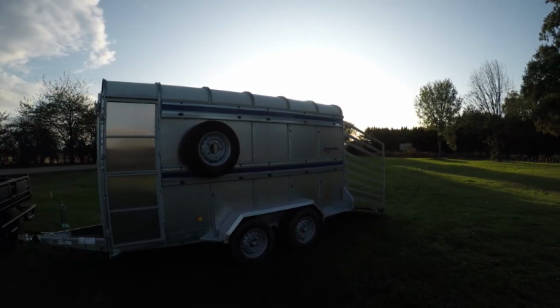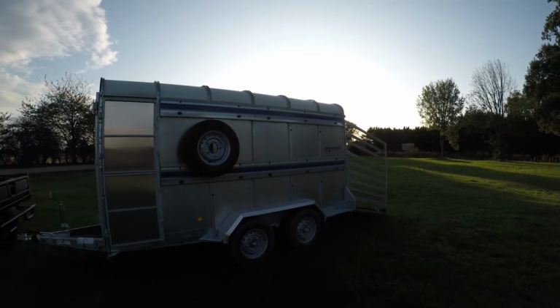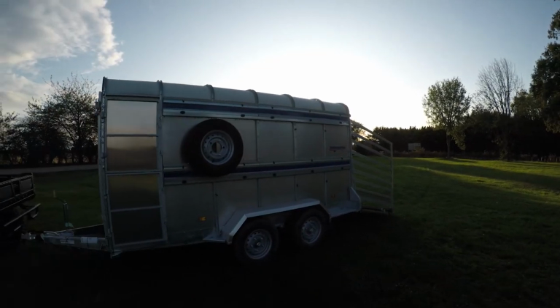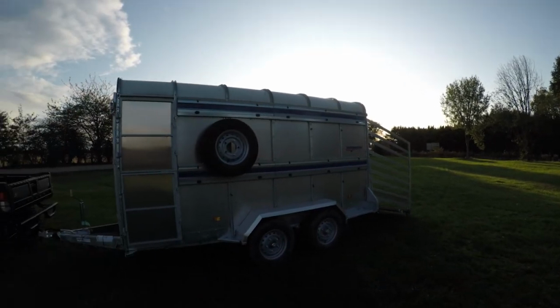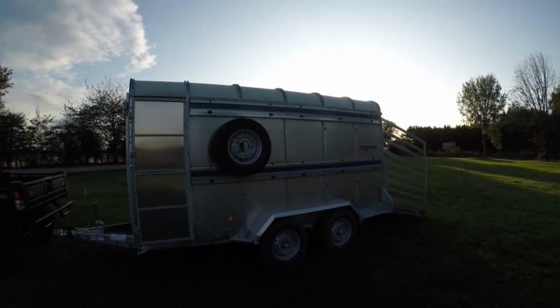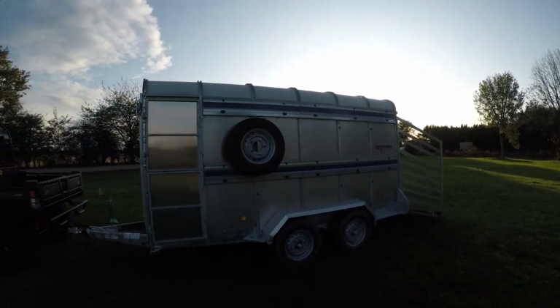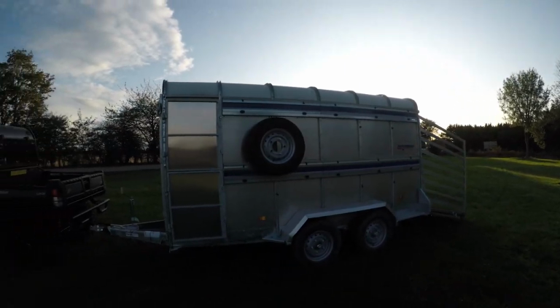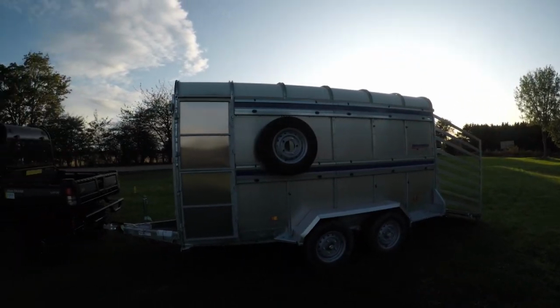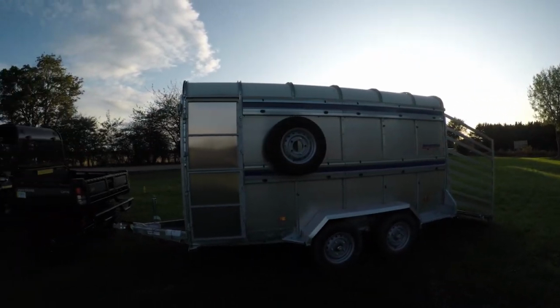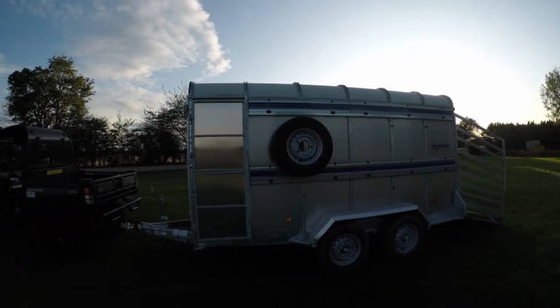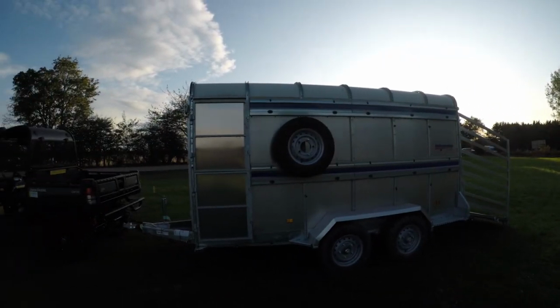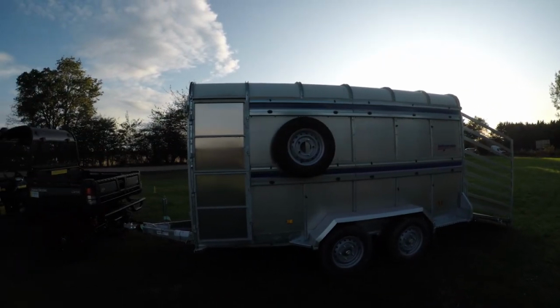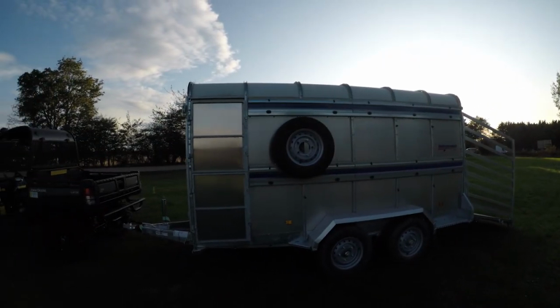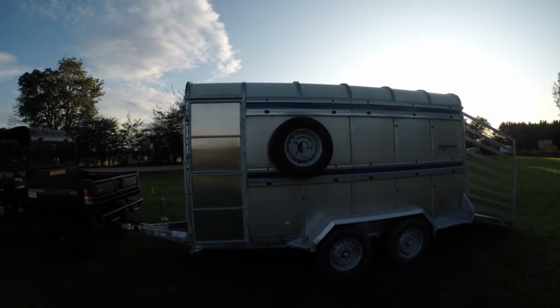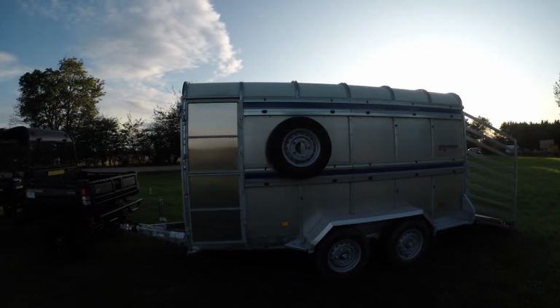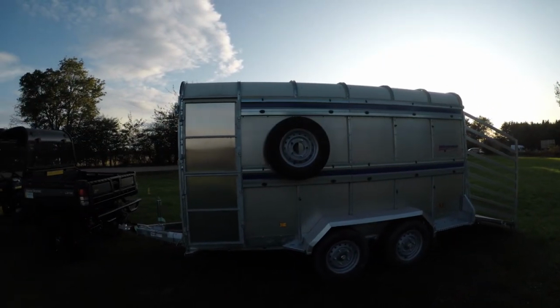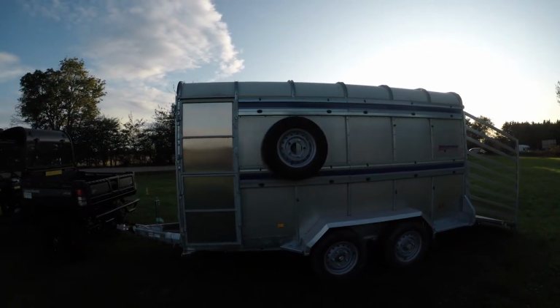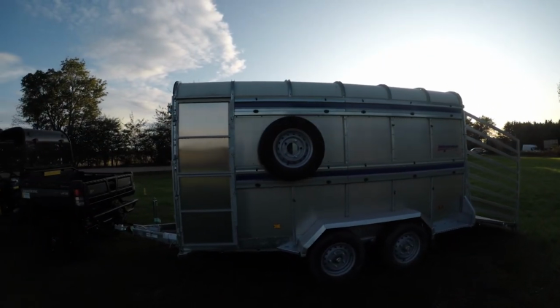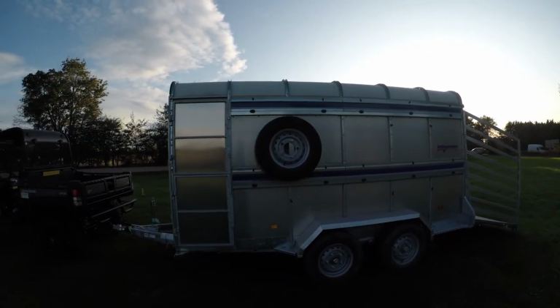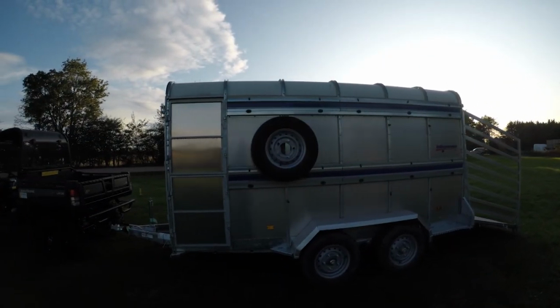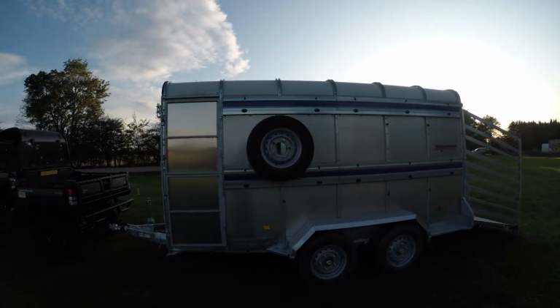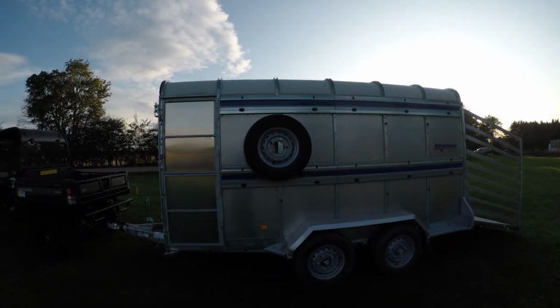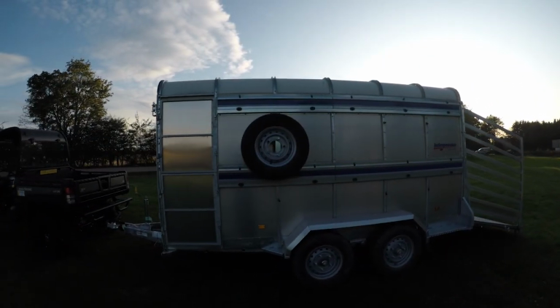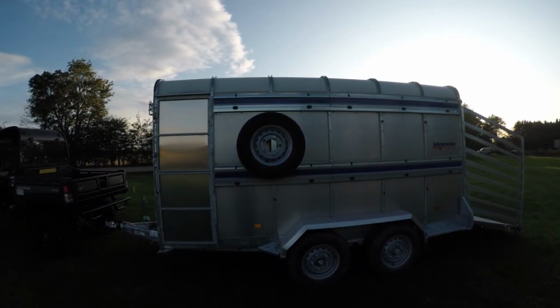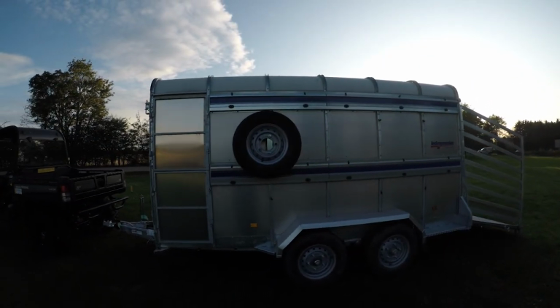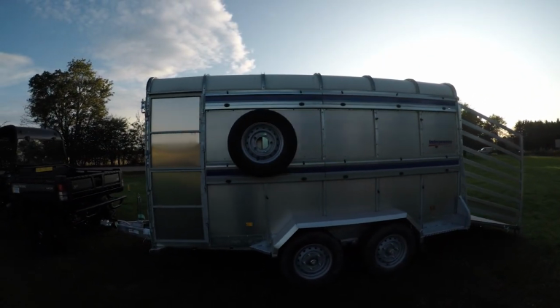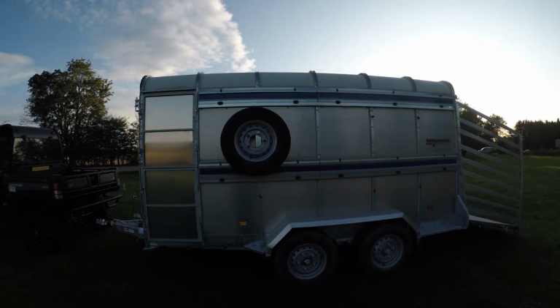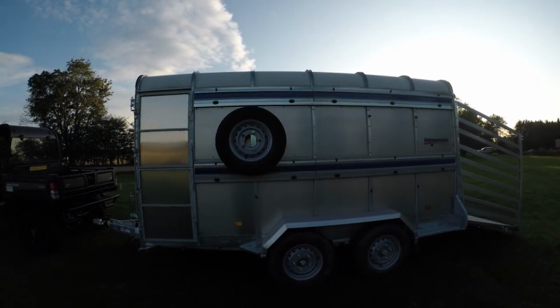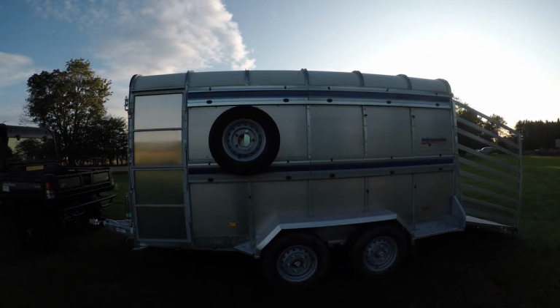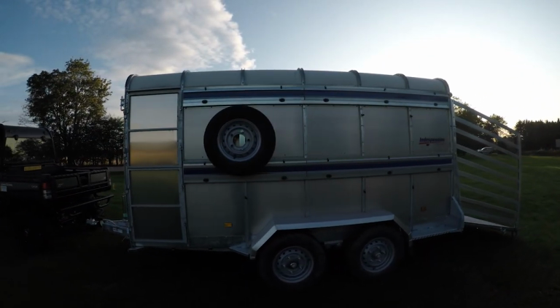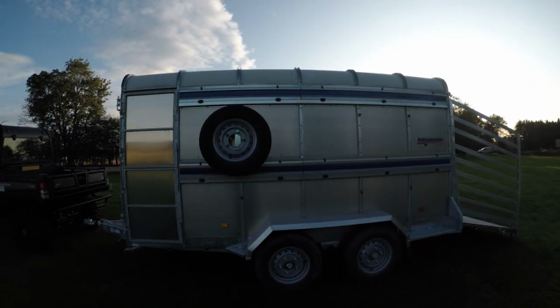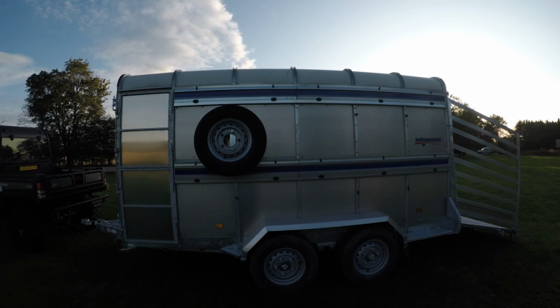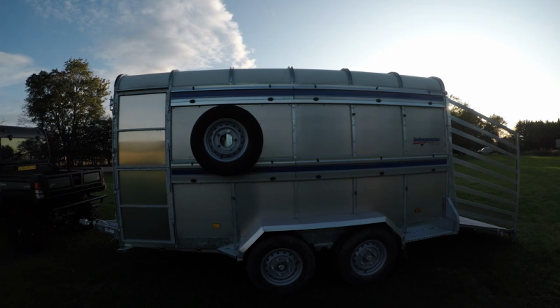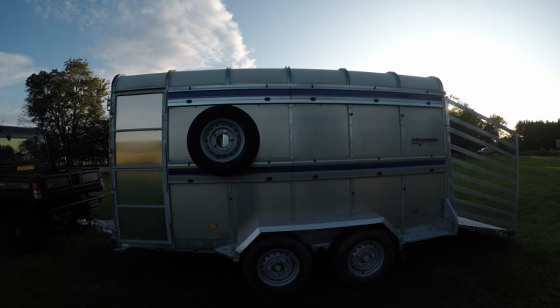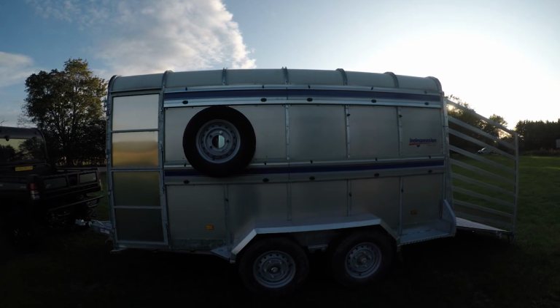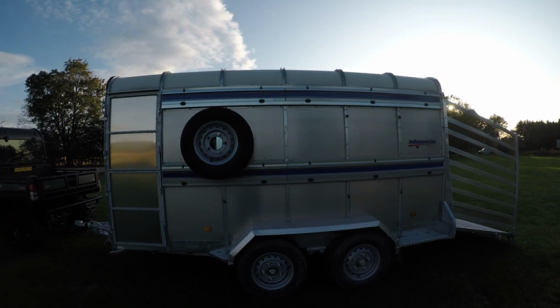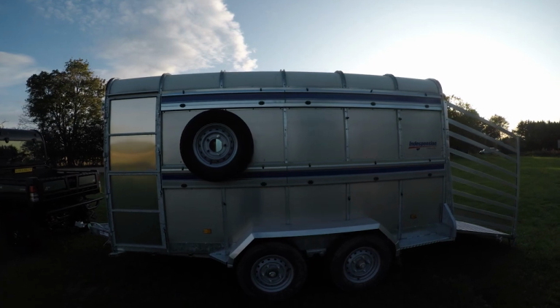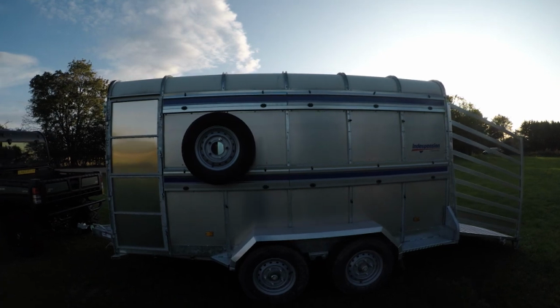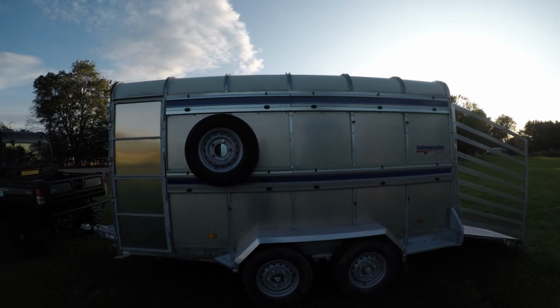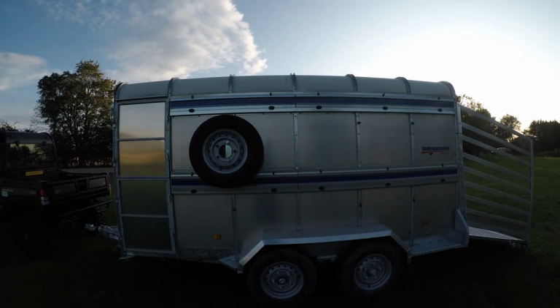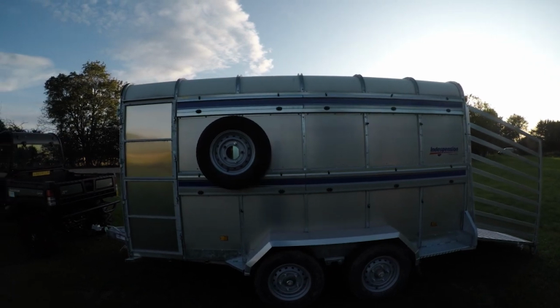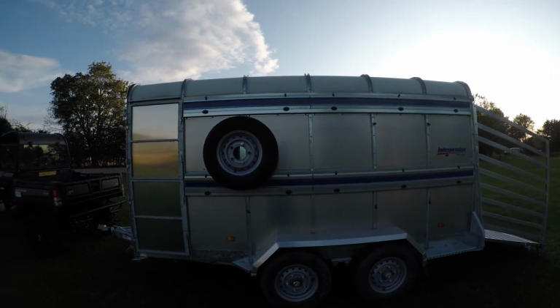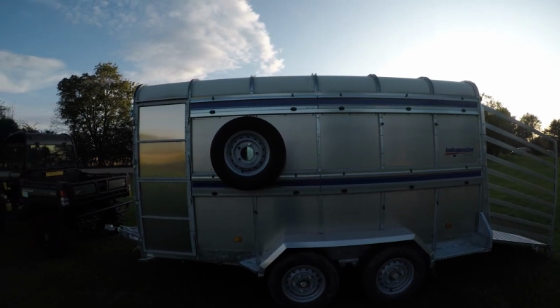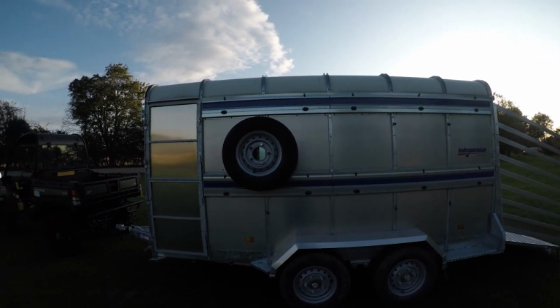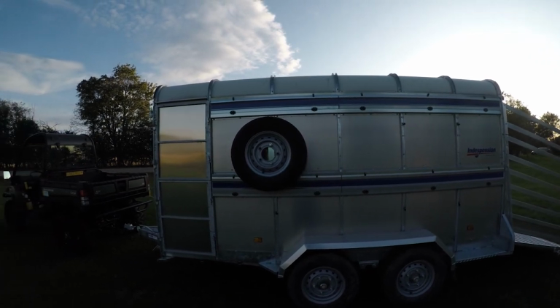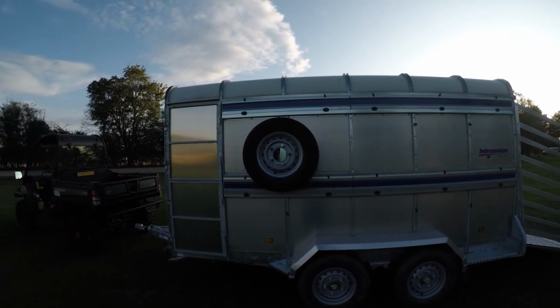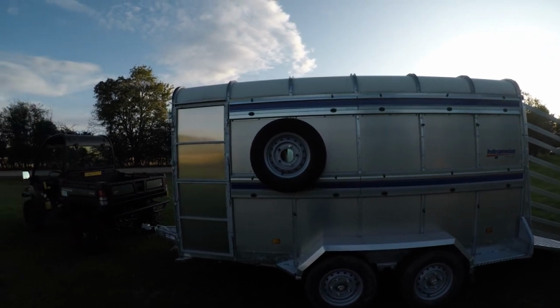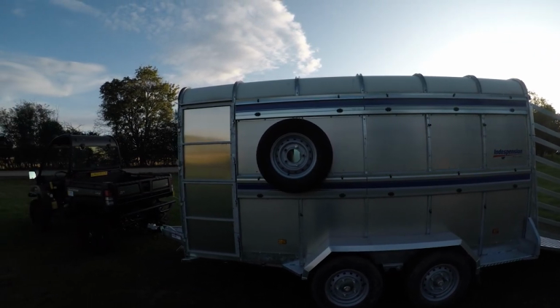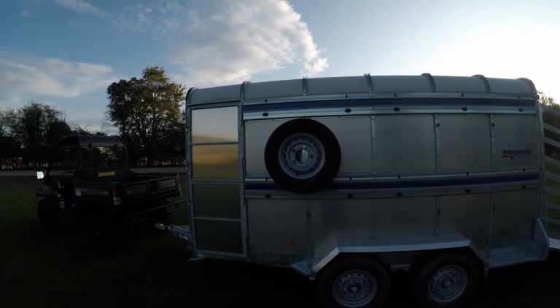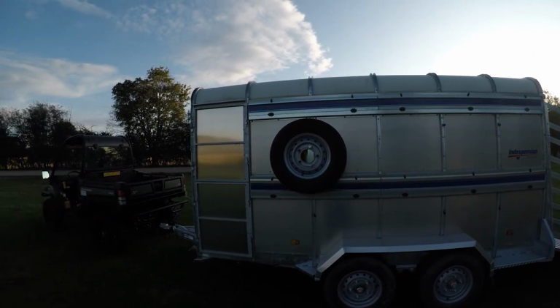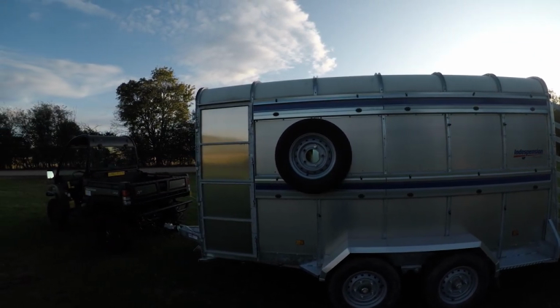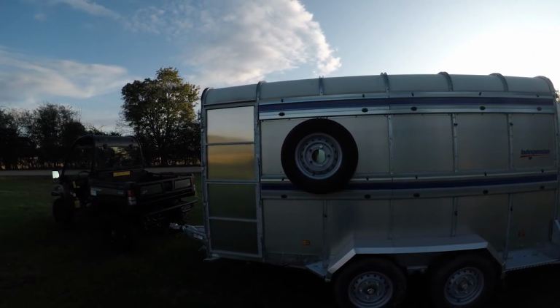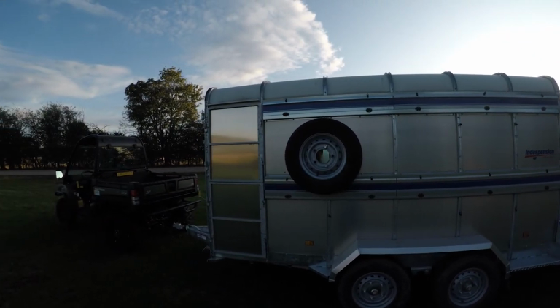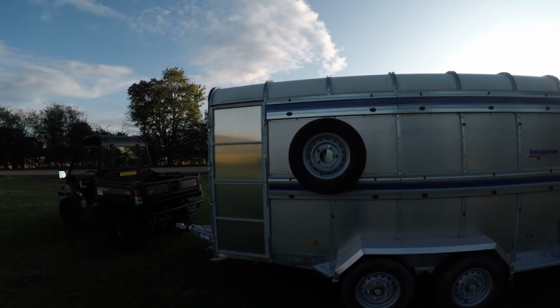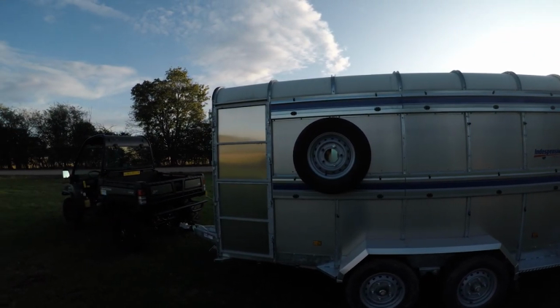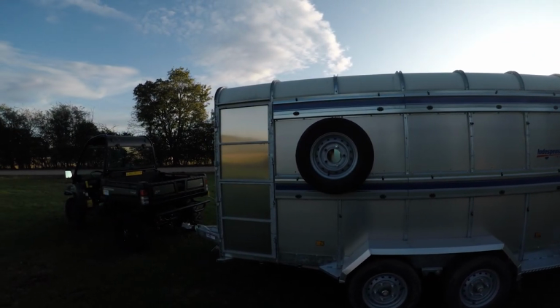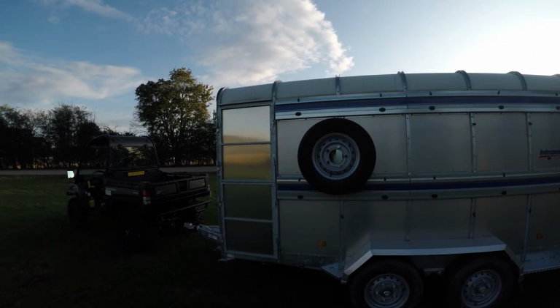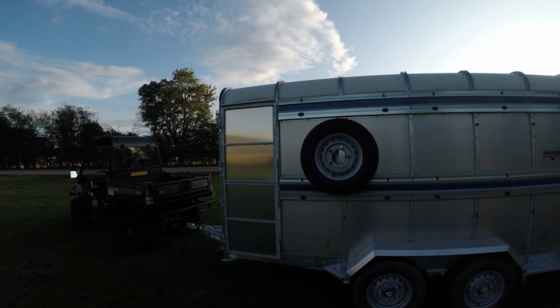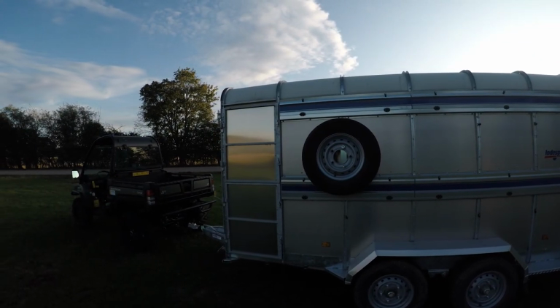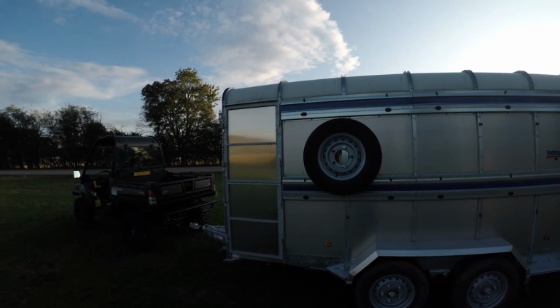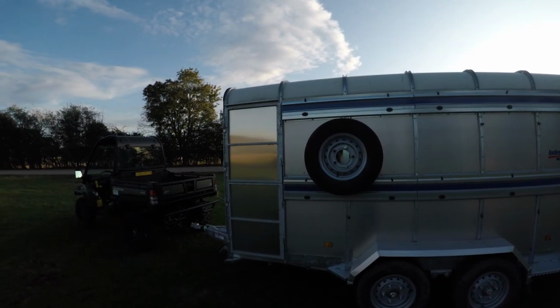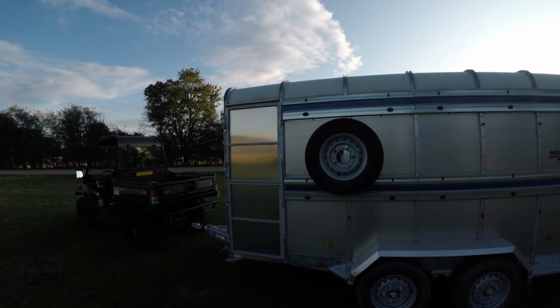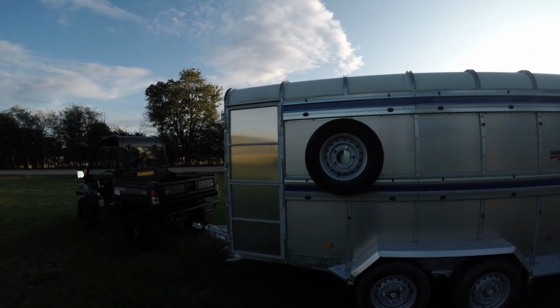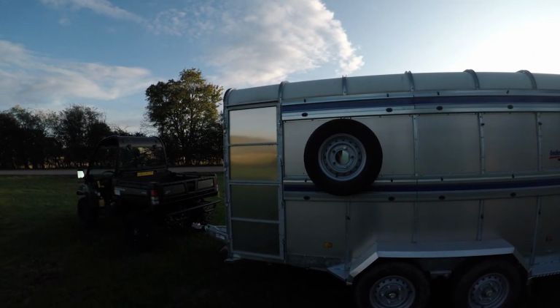On the front there is your spare wheel. You can see it is a twin axle trailer. You have two half doors on the front.